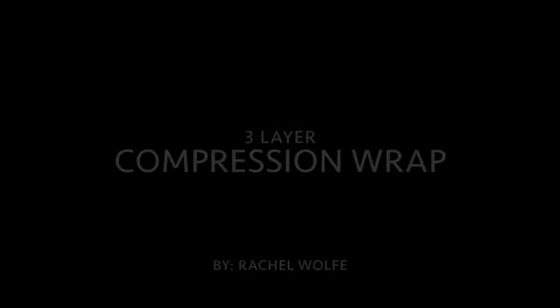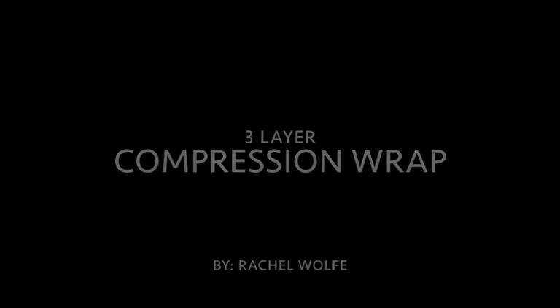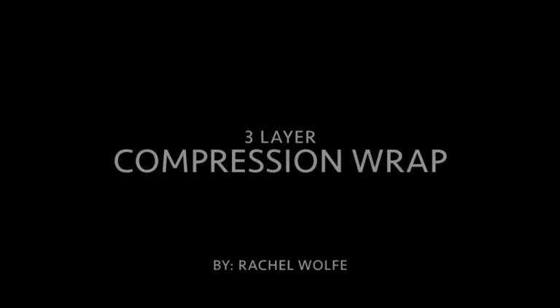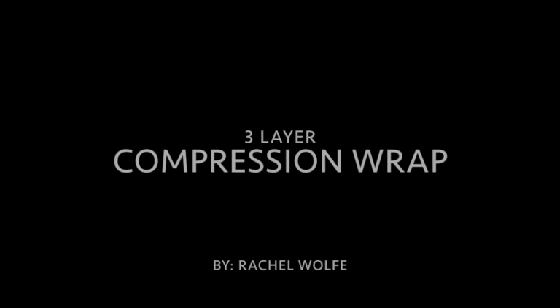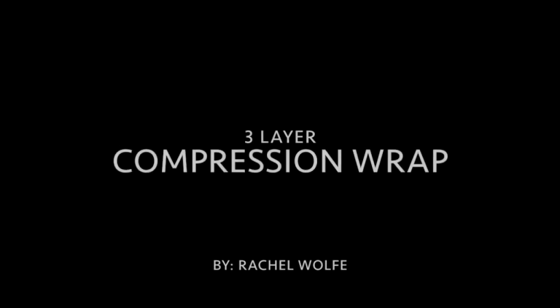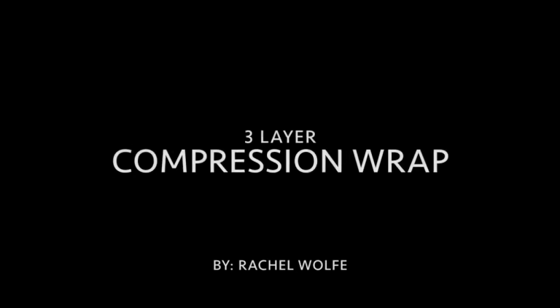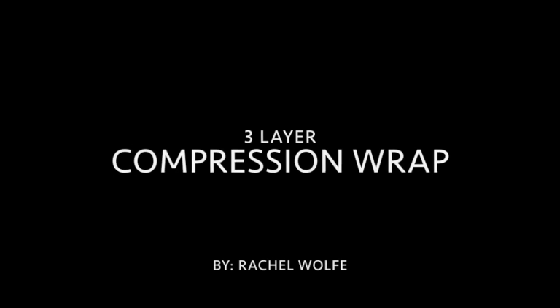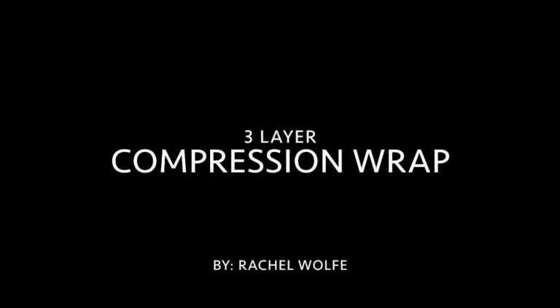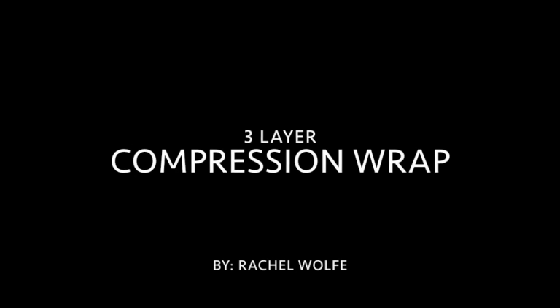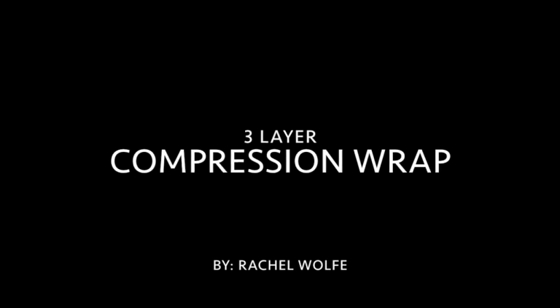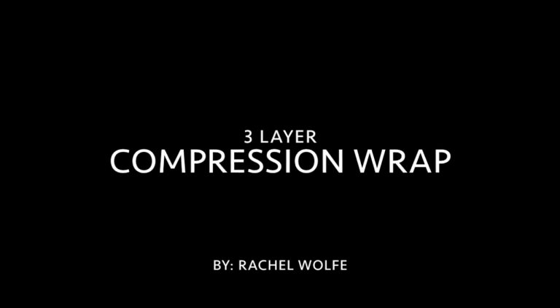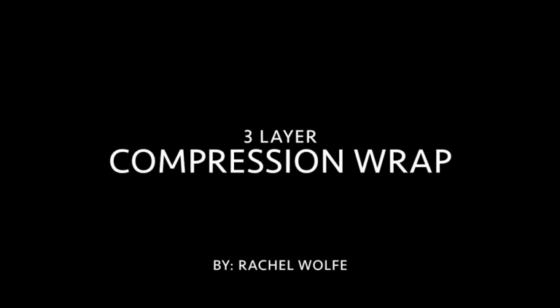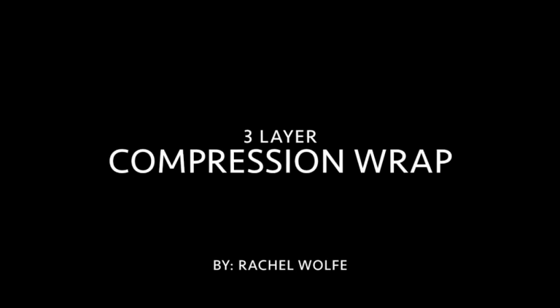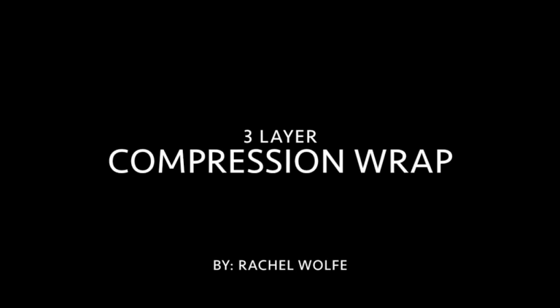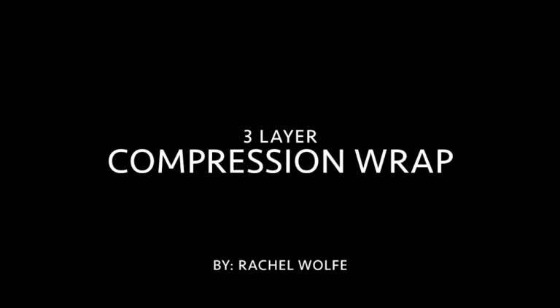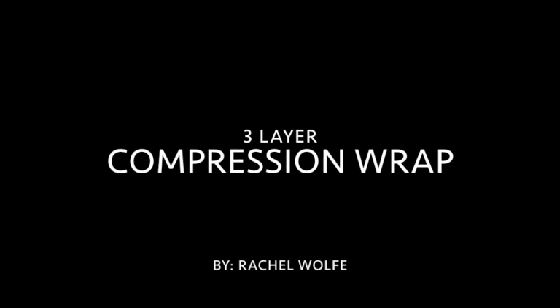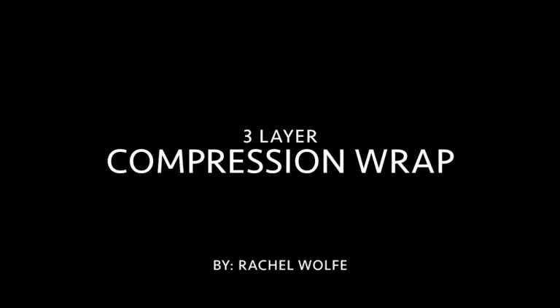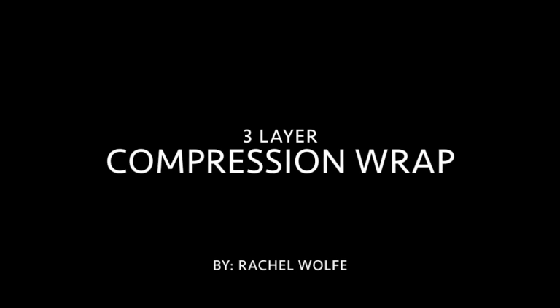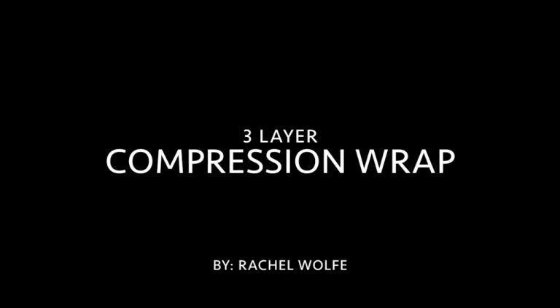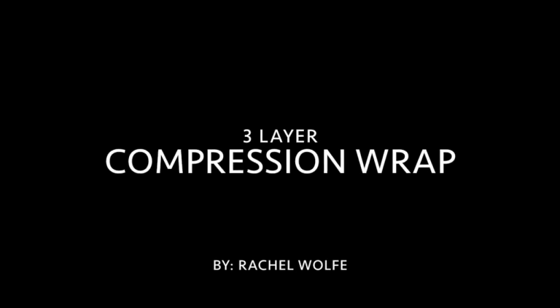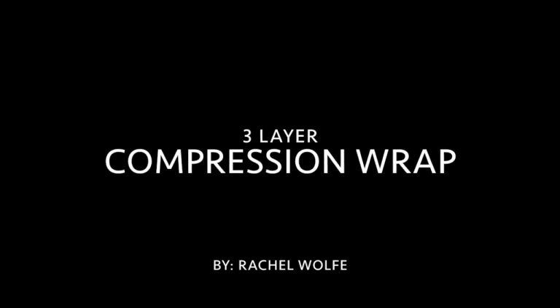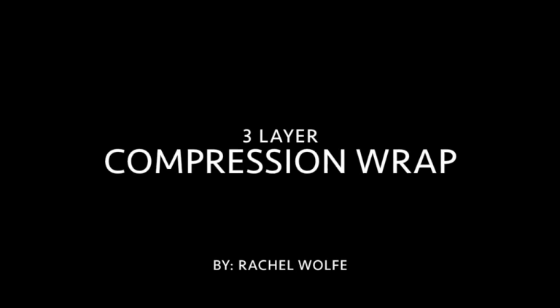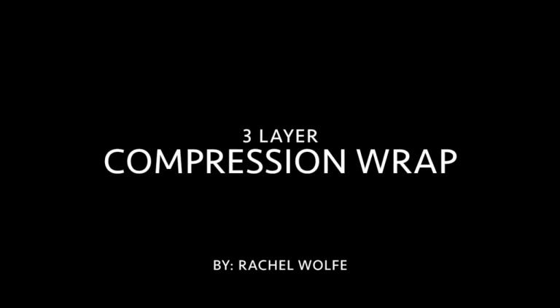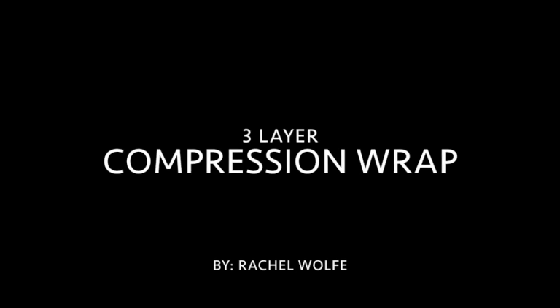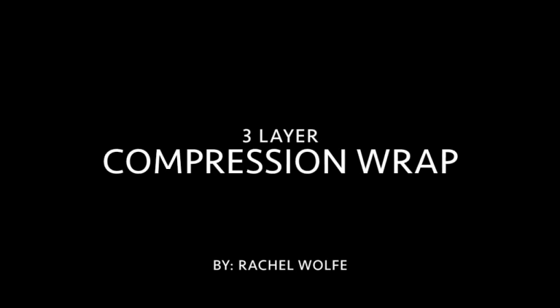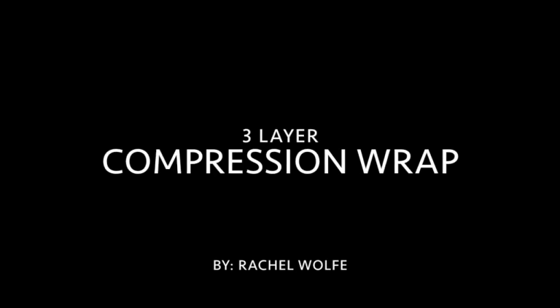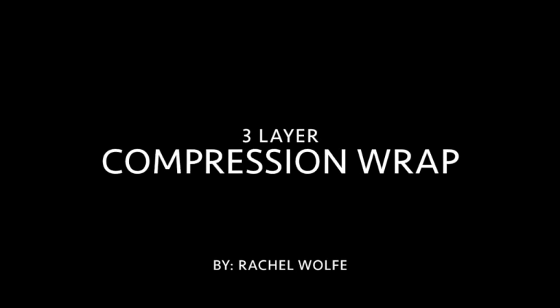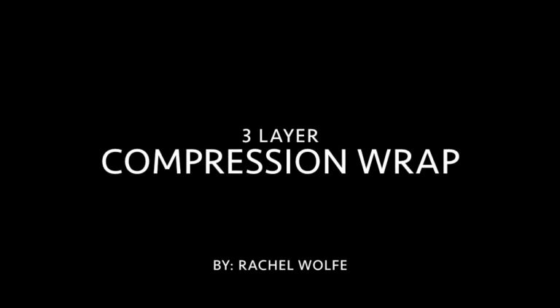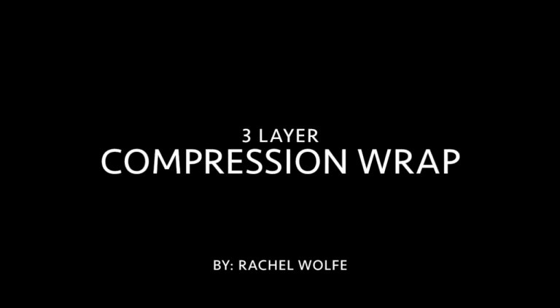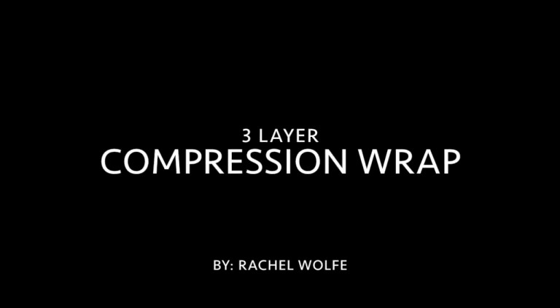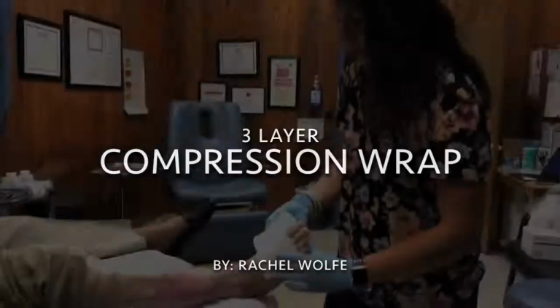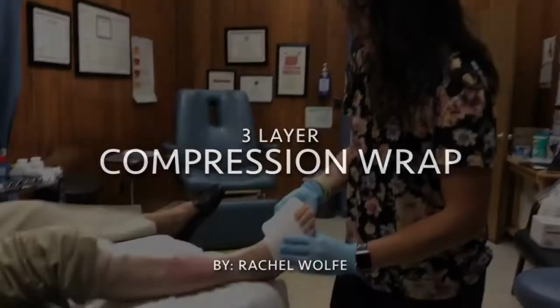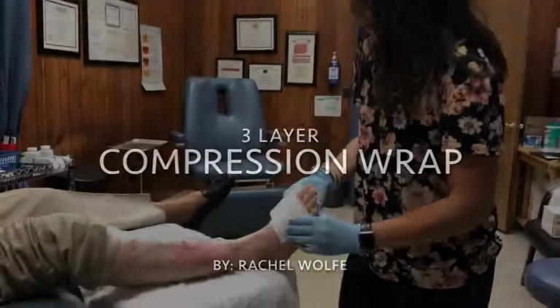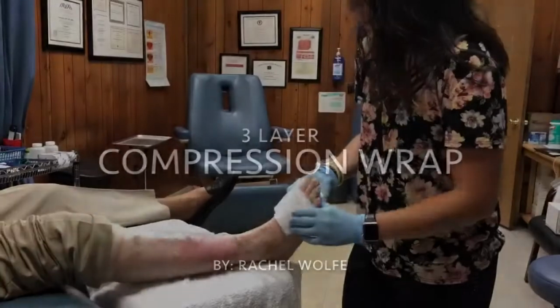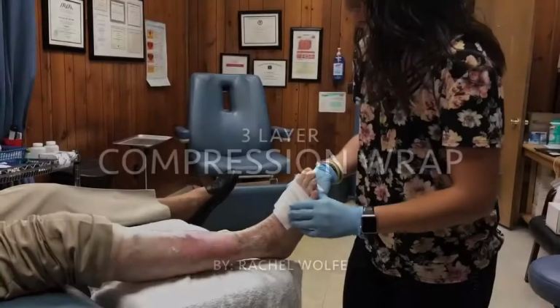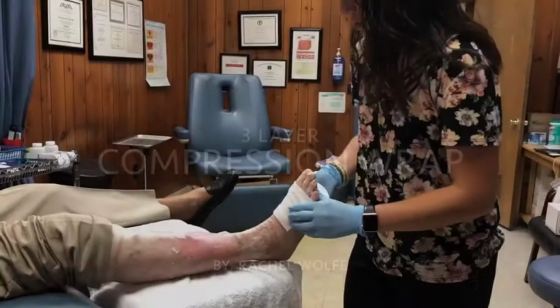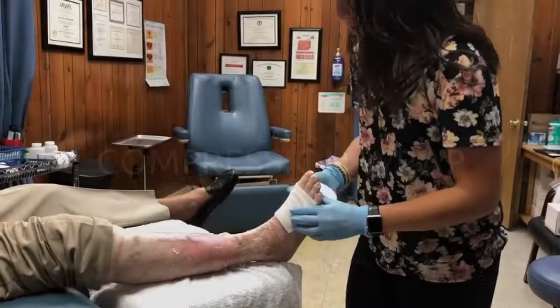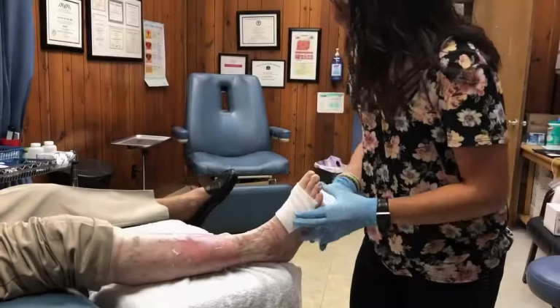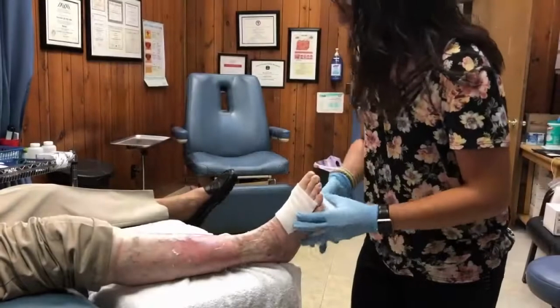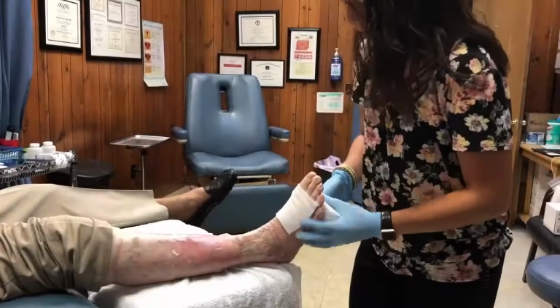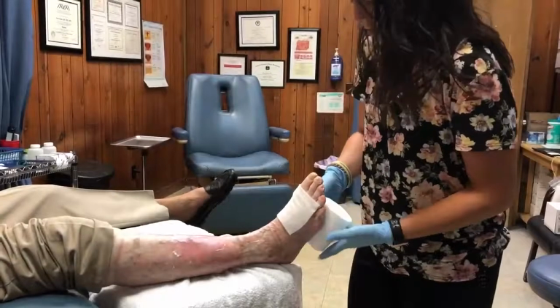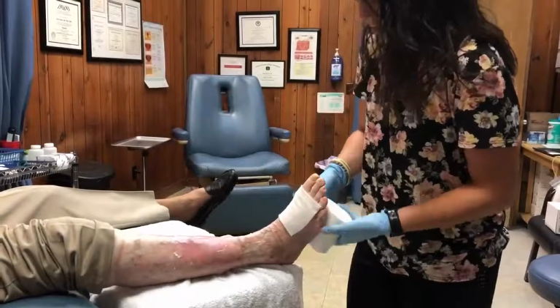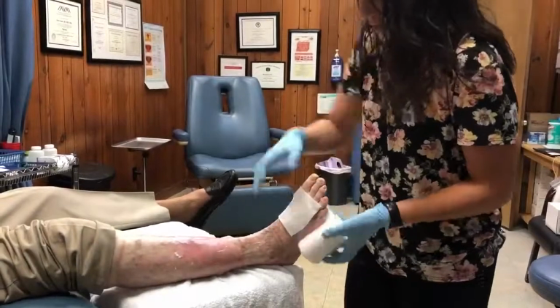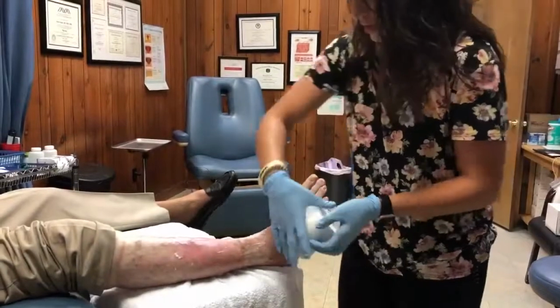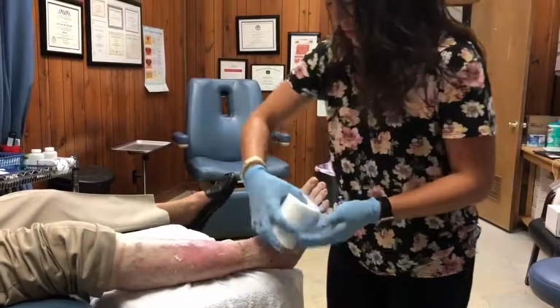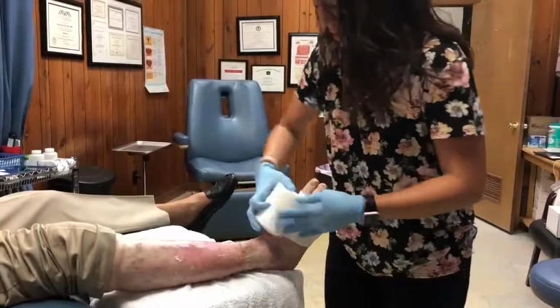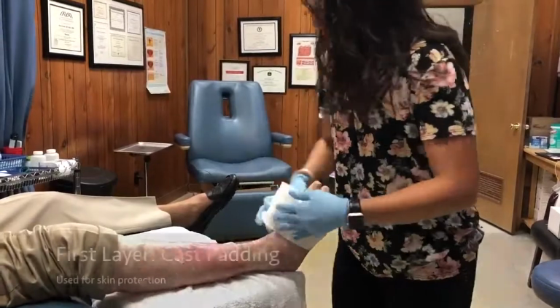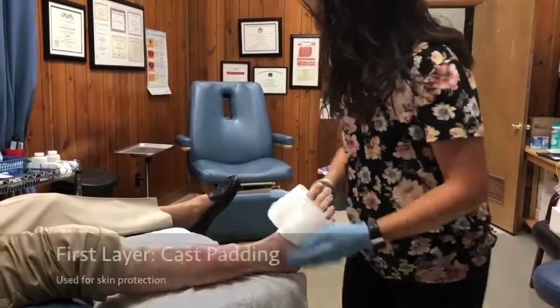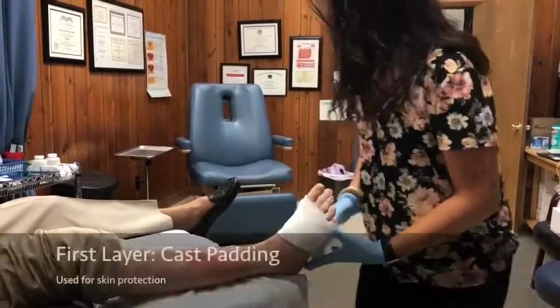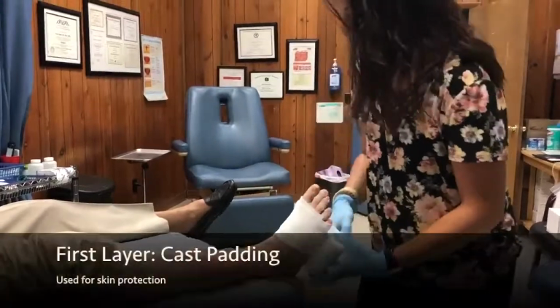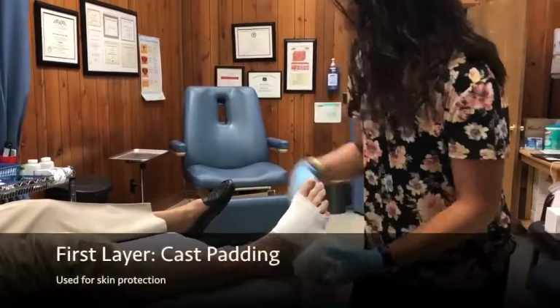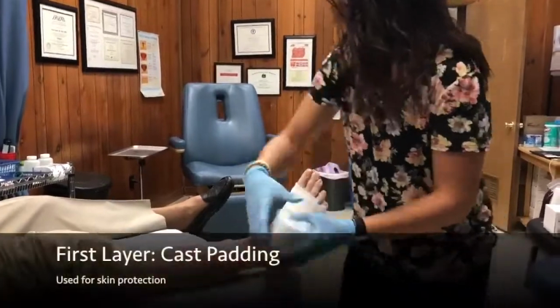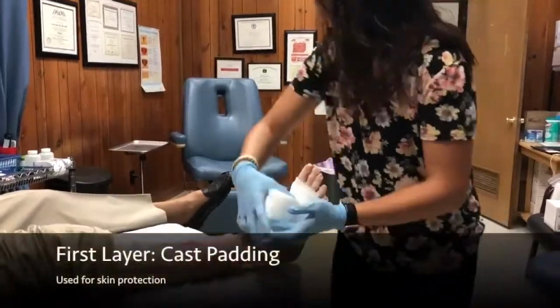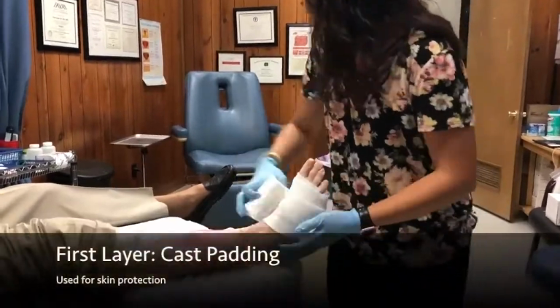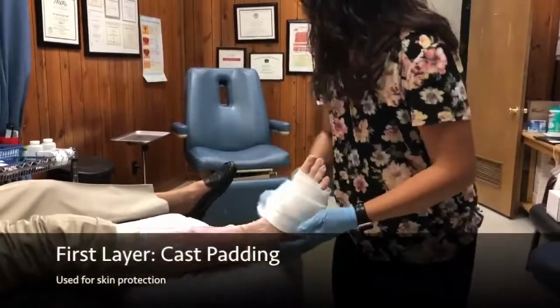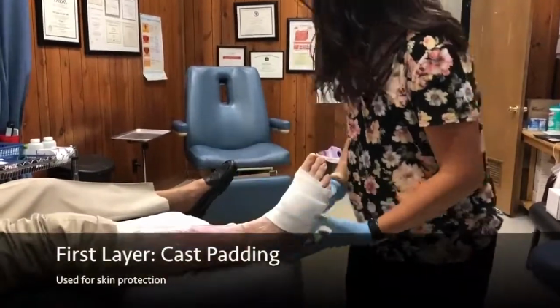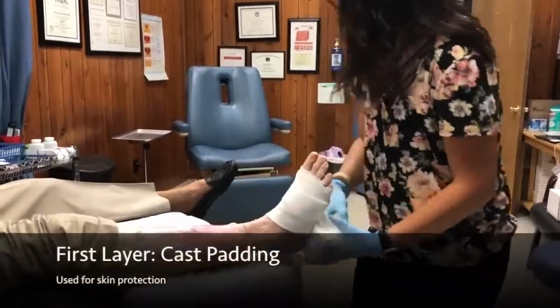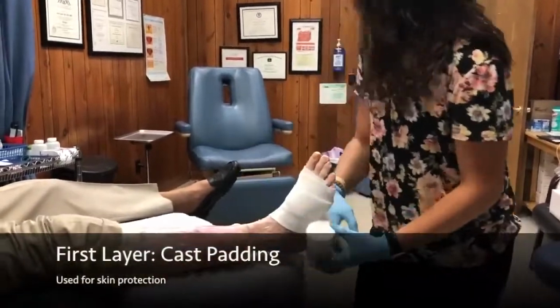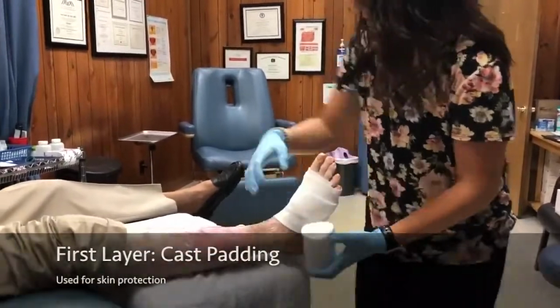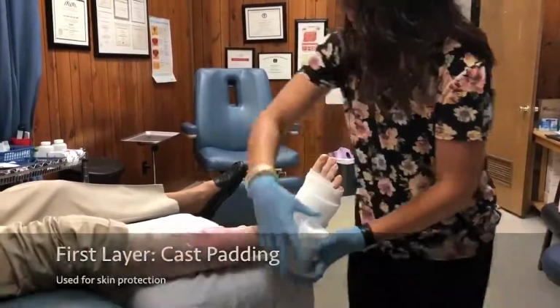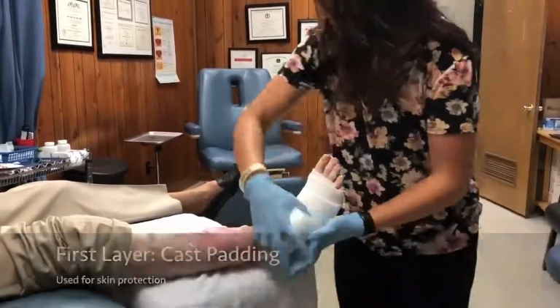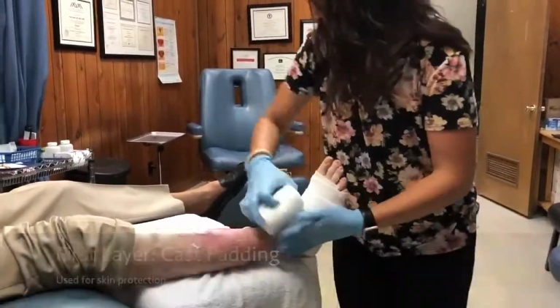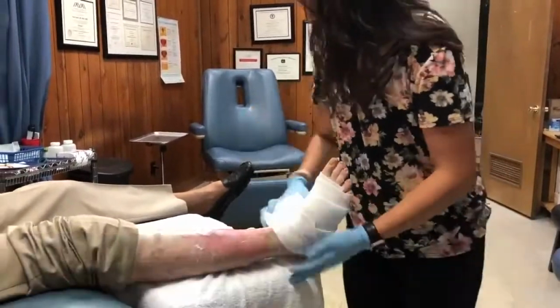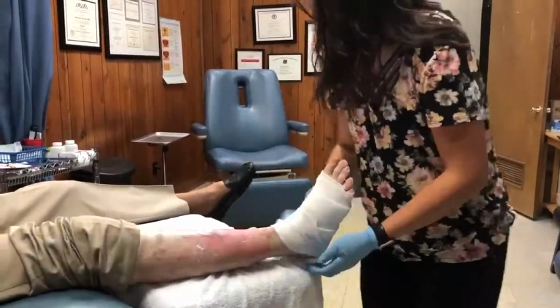Today I will be applying a three-layer compression wrap to aid with wound closure. This first layer is known as cast padding, which is used just for protection of the skin.